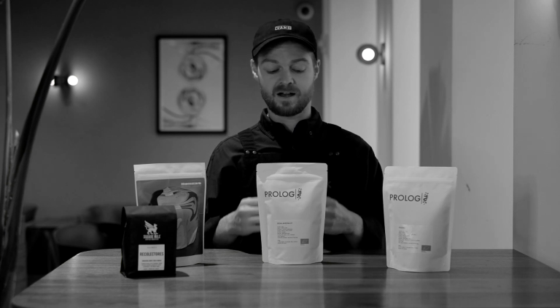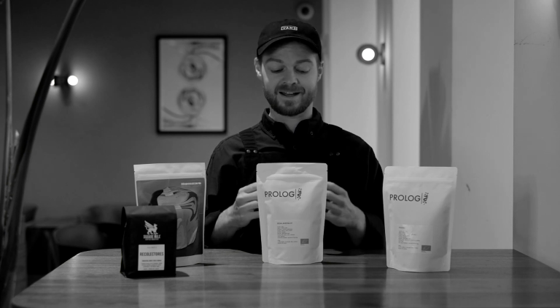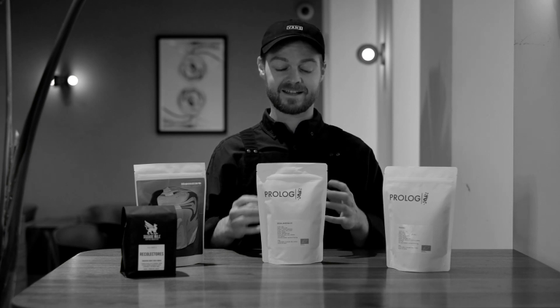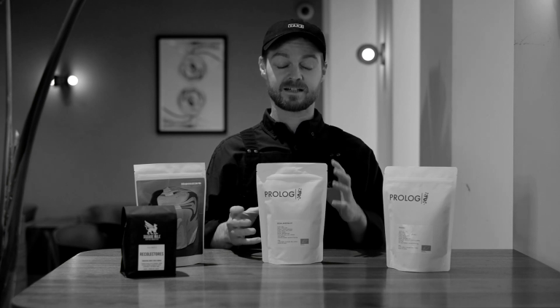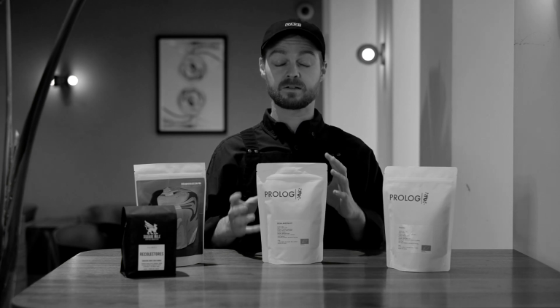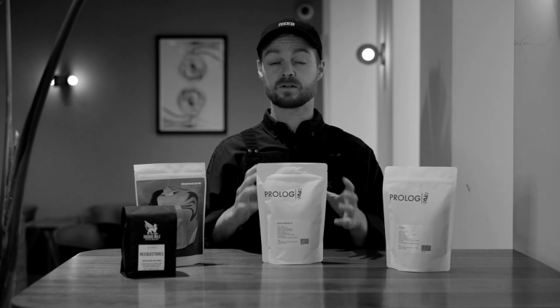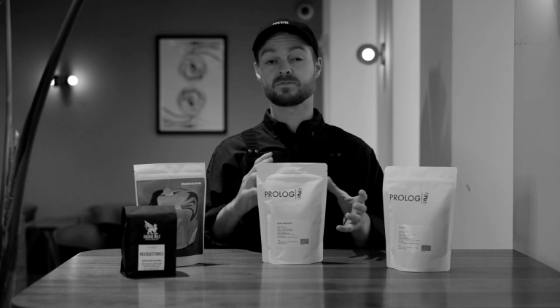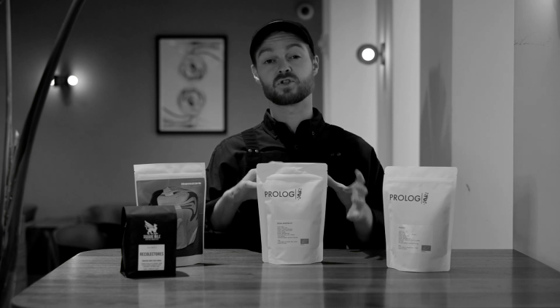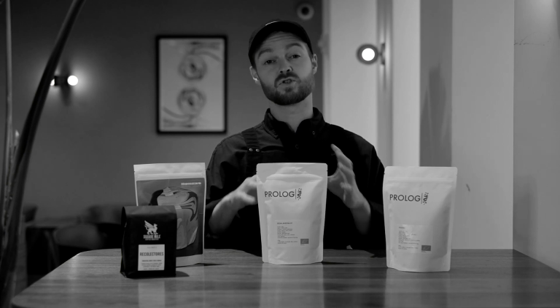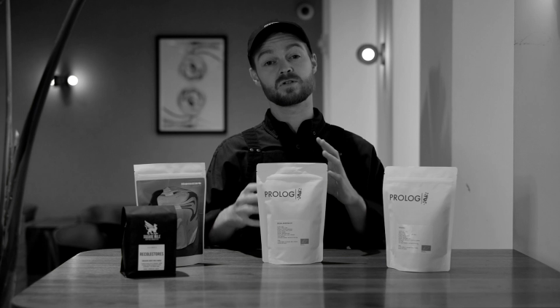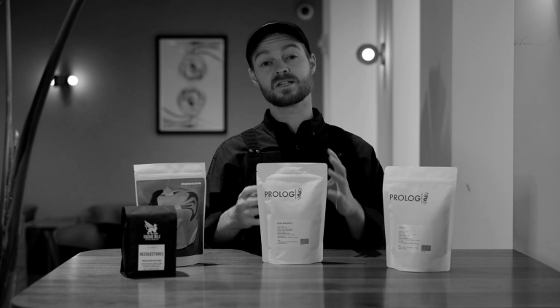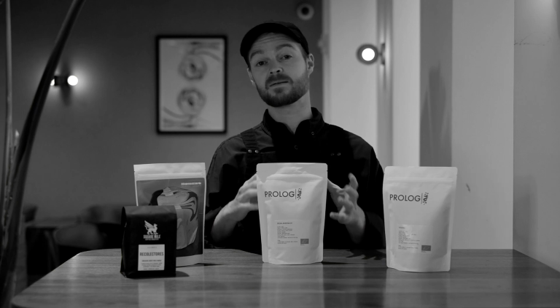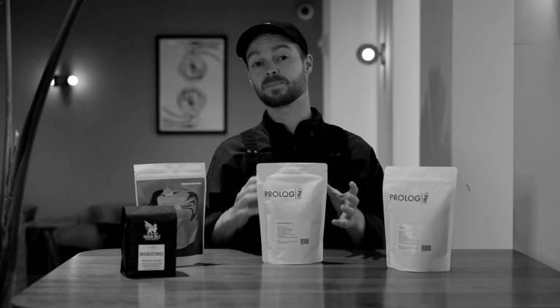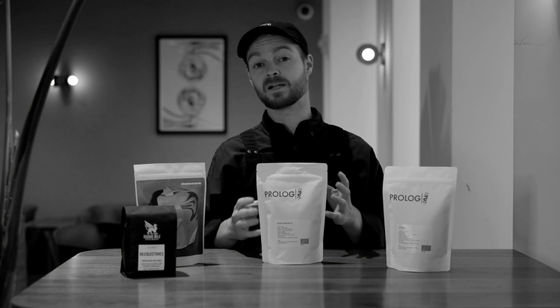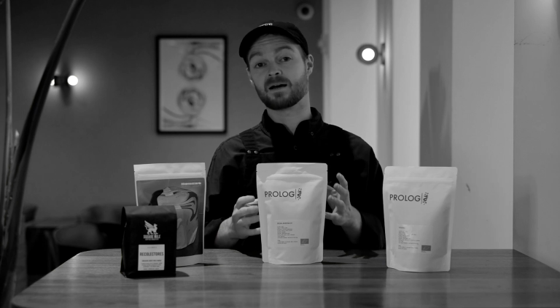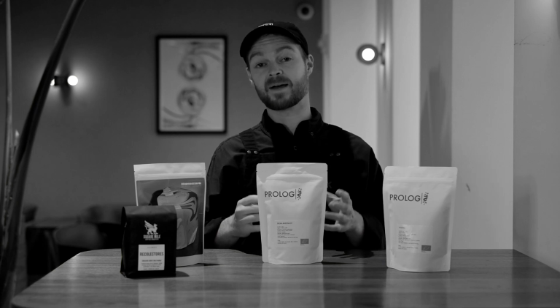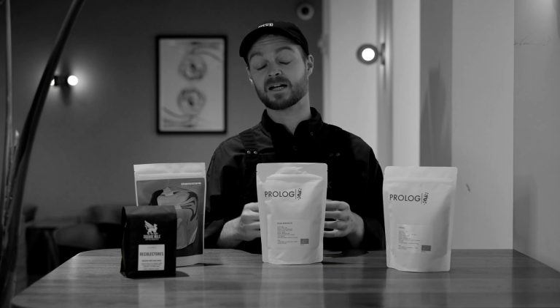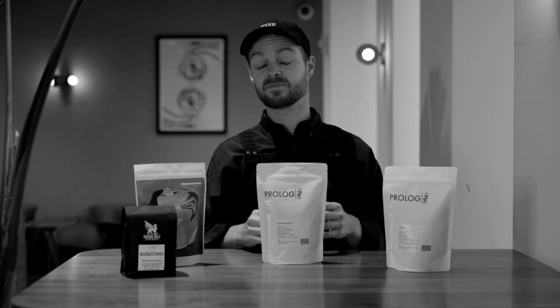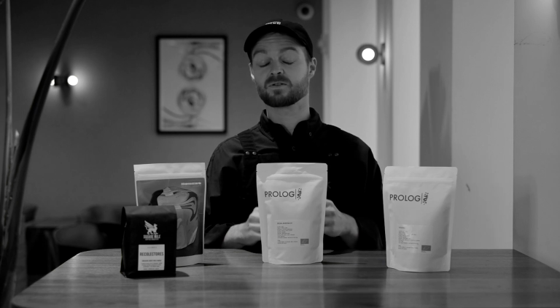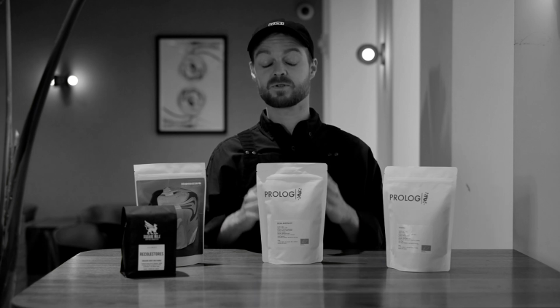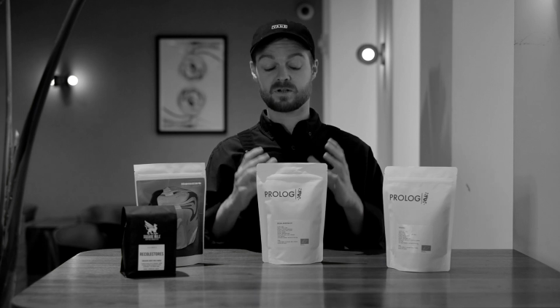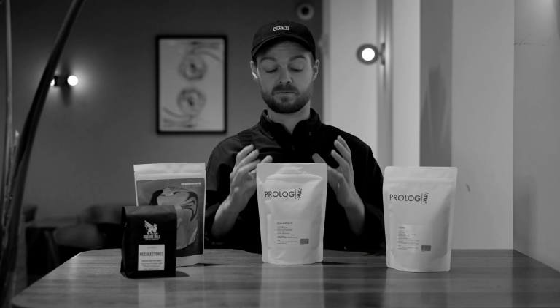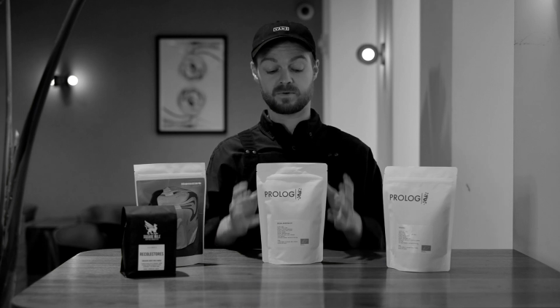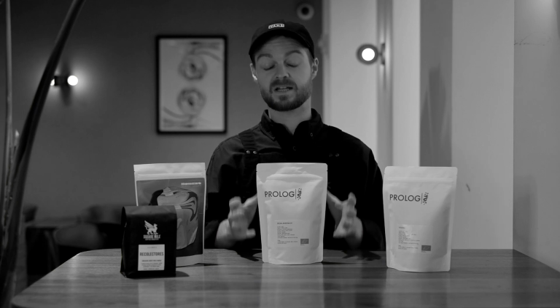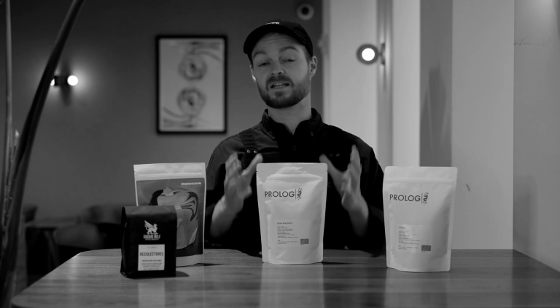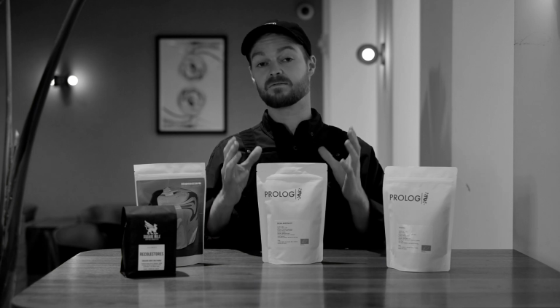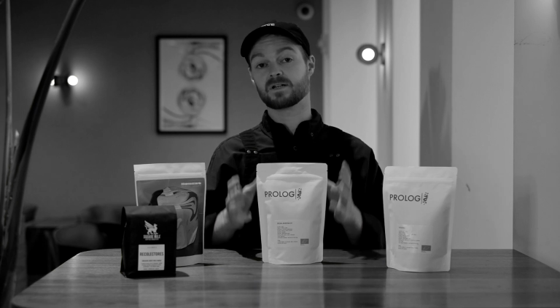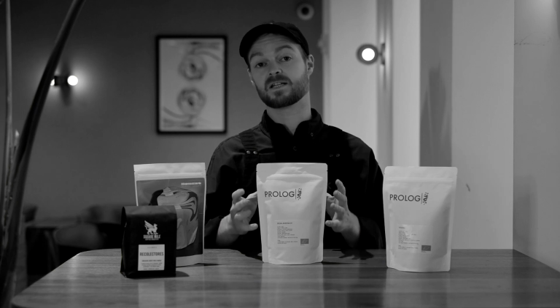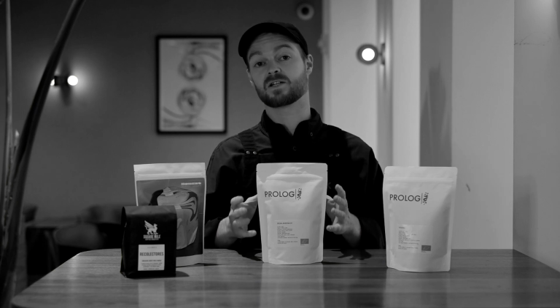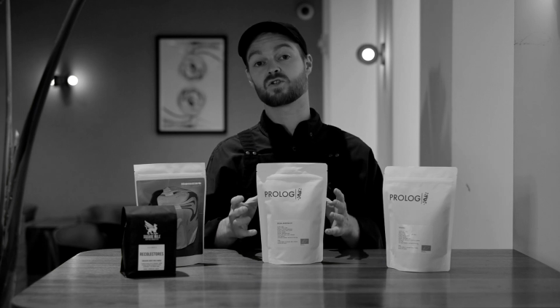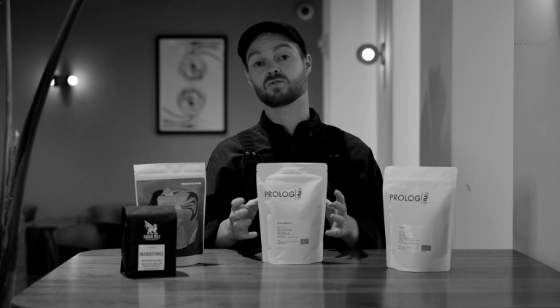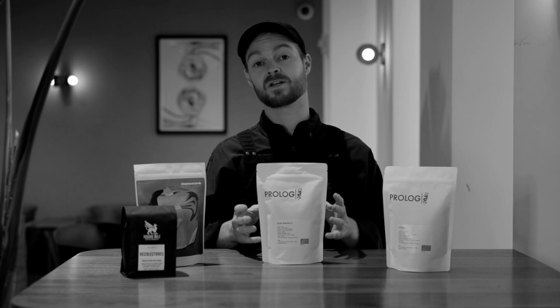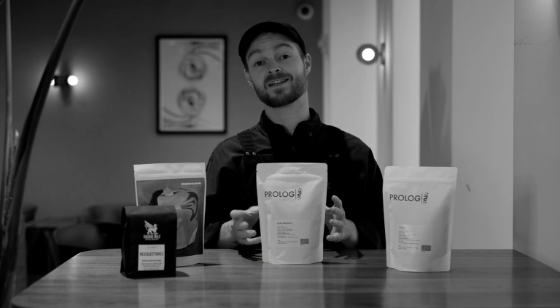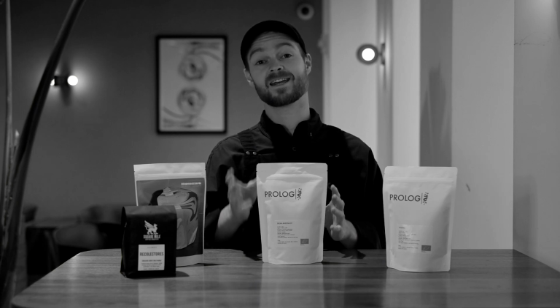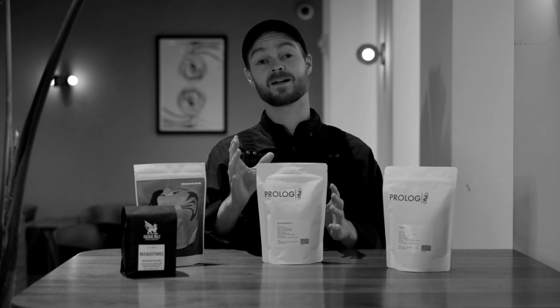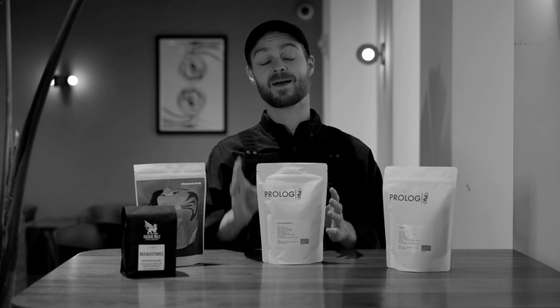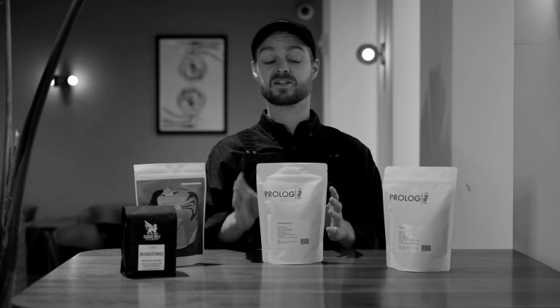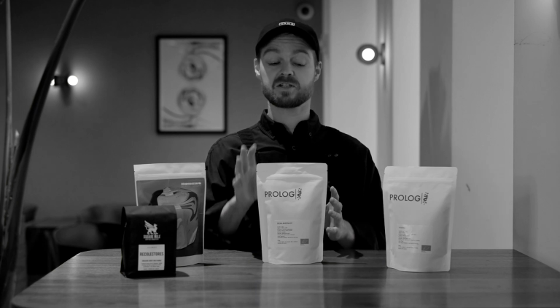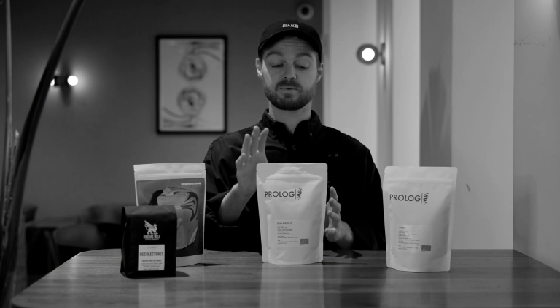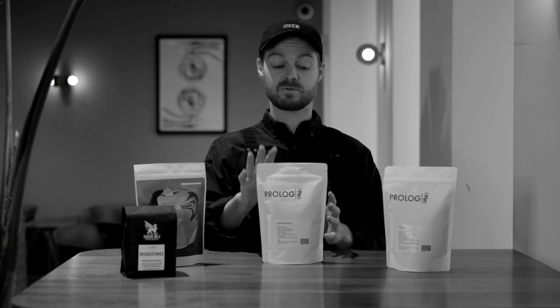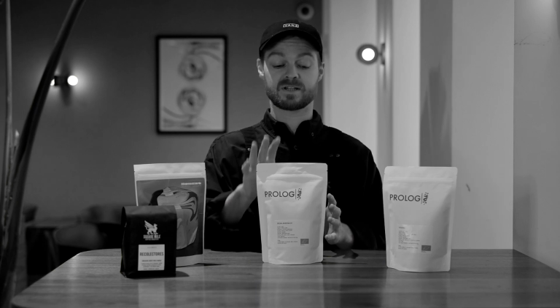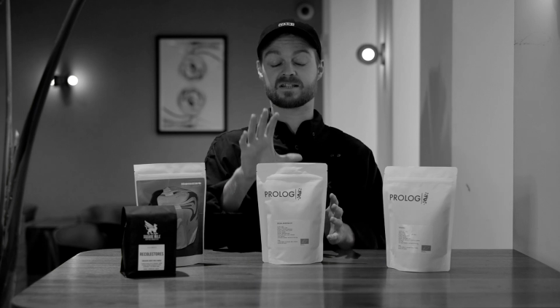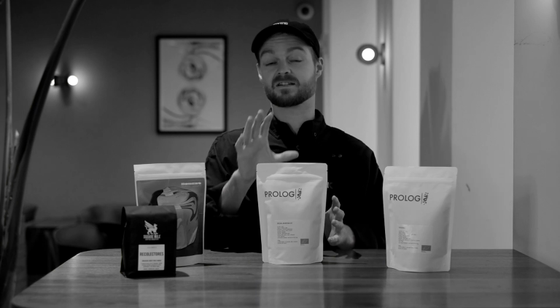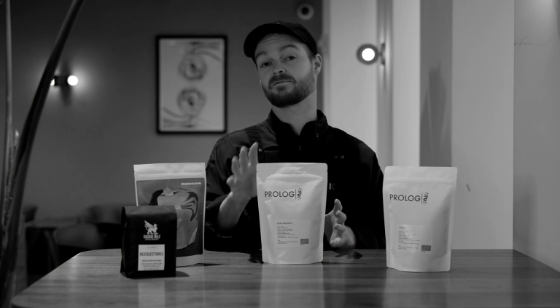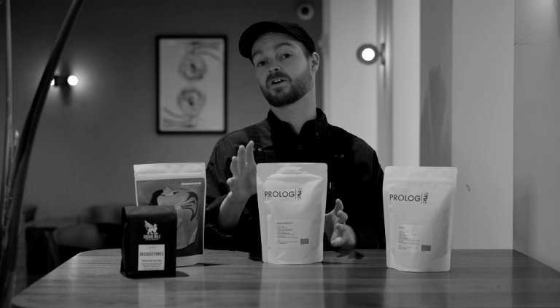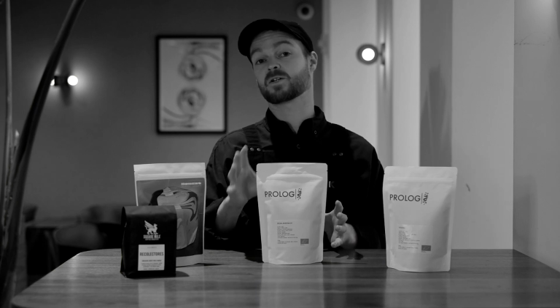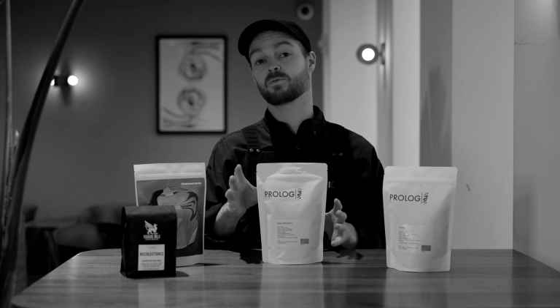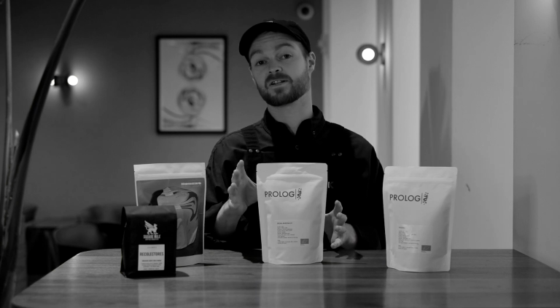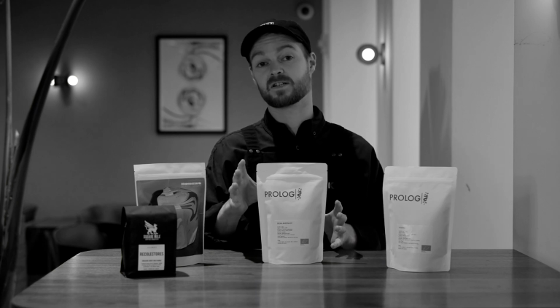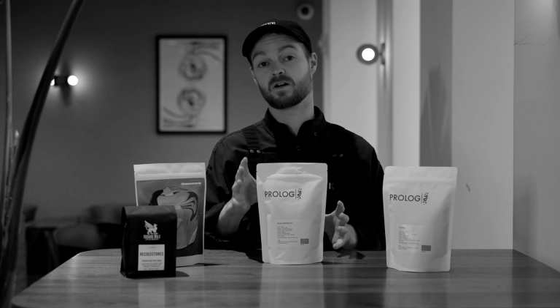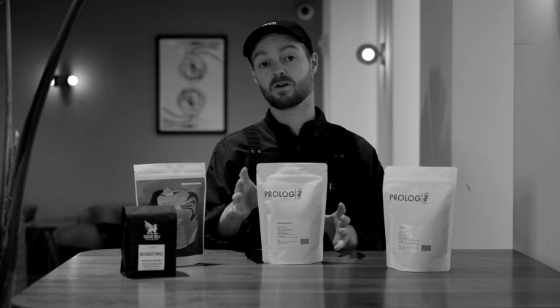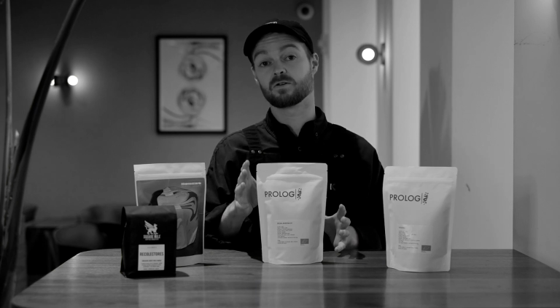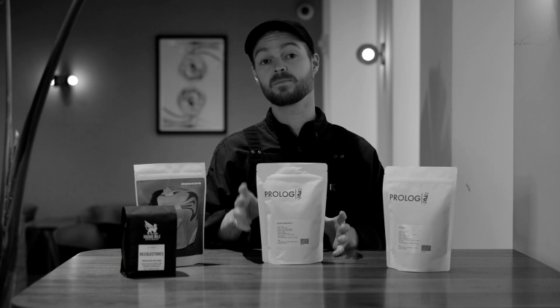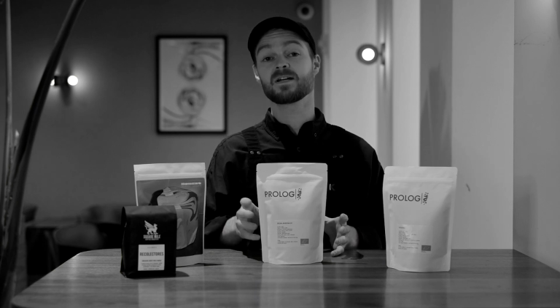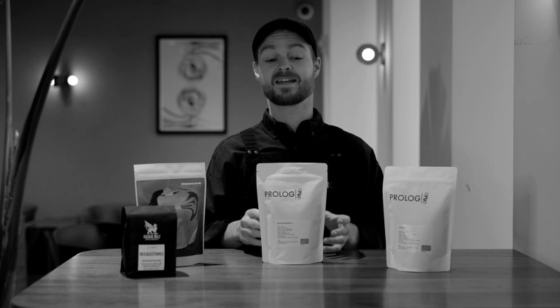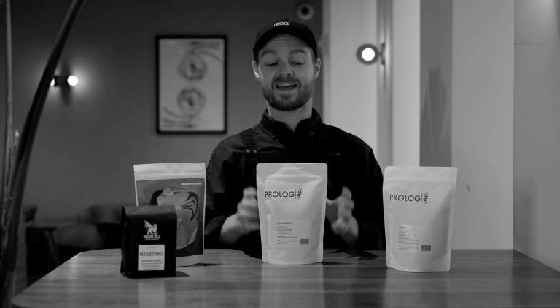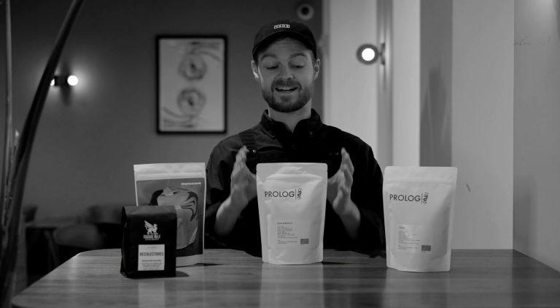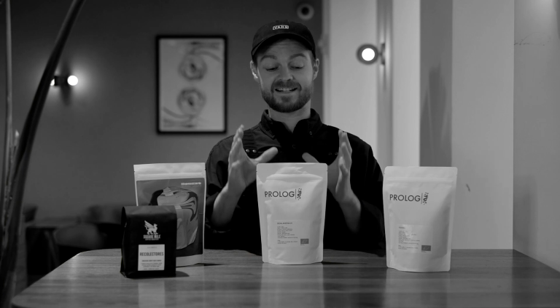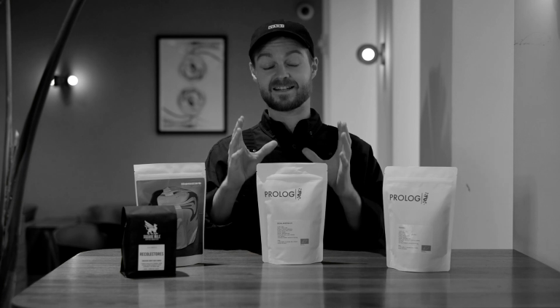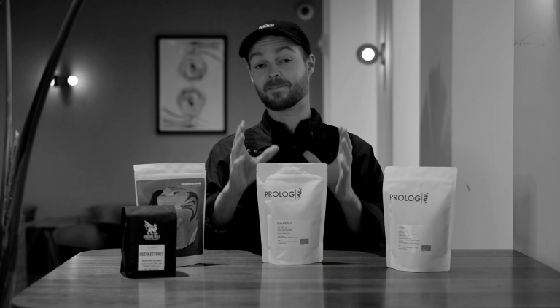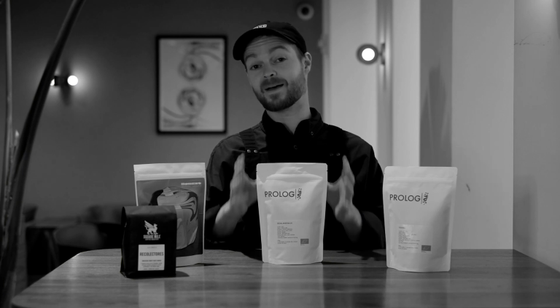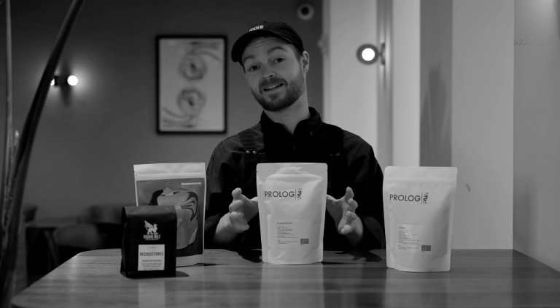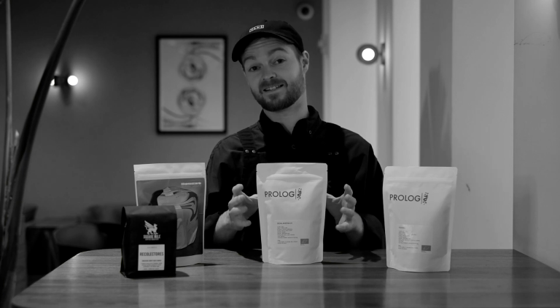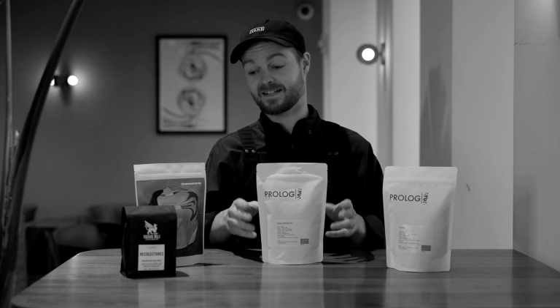I get a lot of juicy plum out of it, which I'm really really enjoying, and I'm actually brewing this as a French press at home and it's amazing.